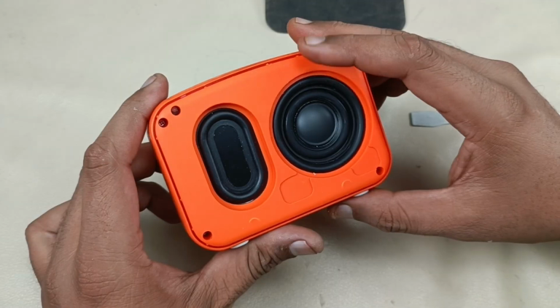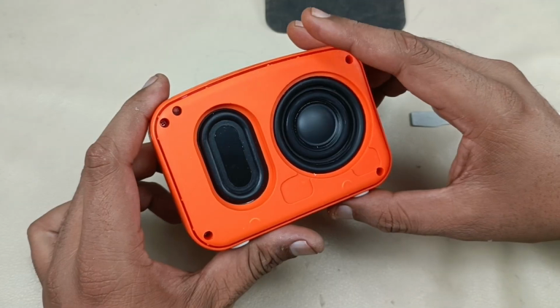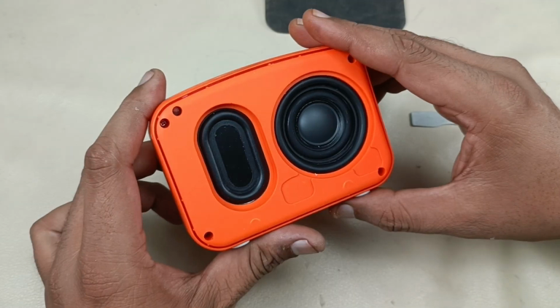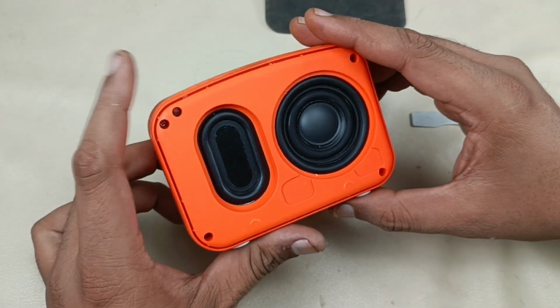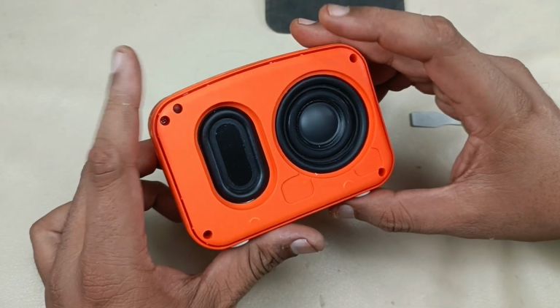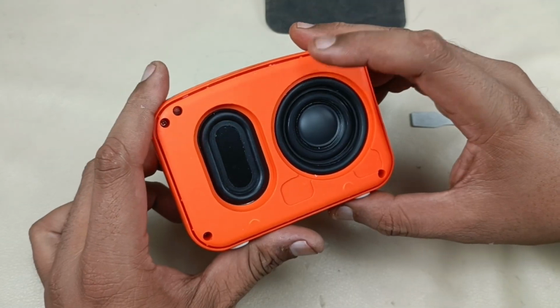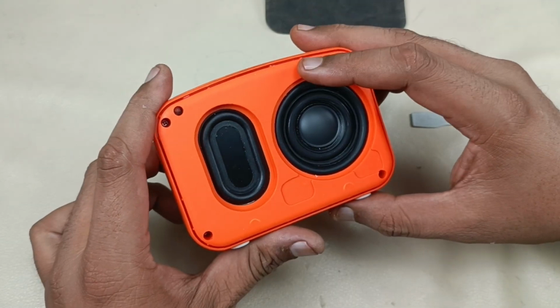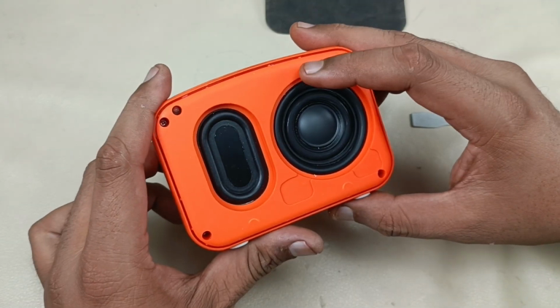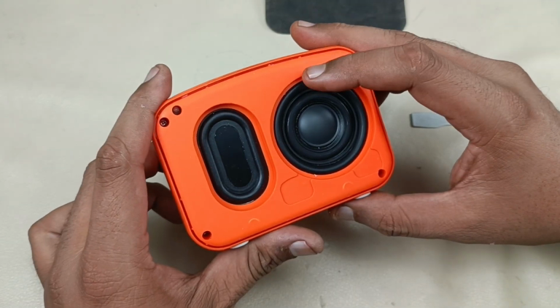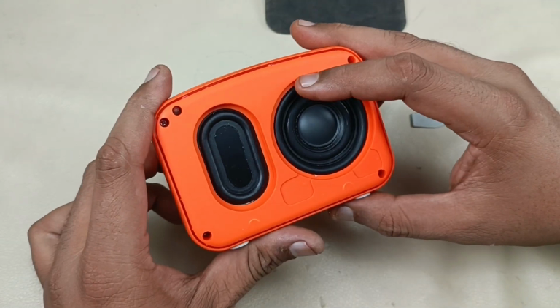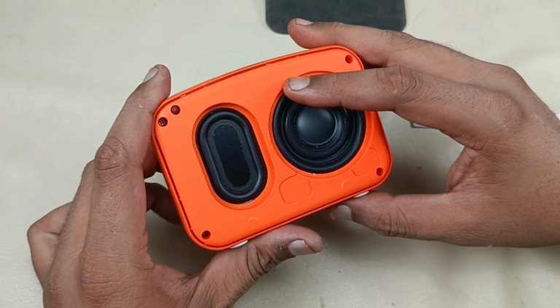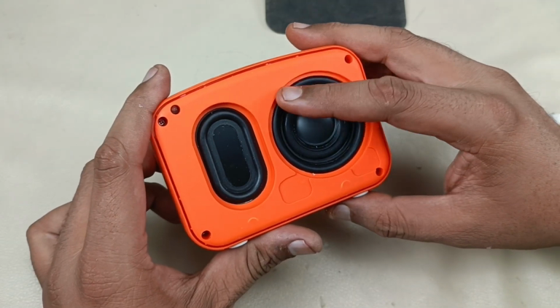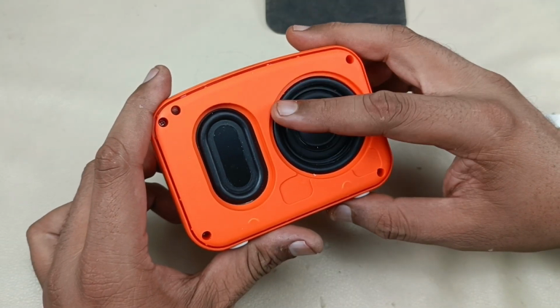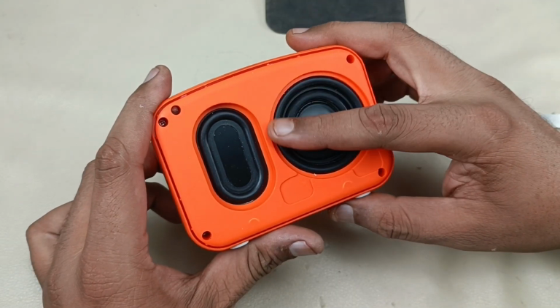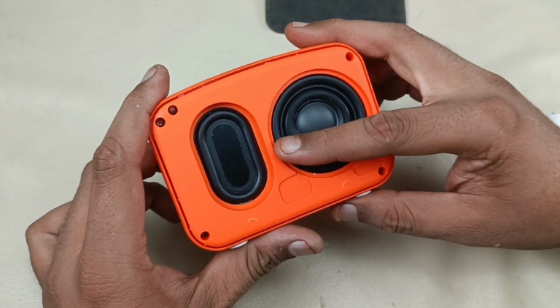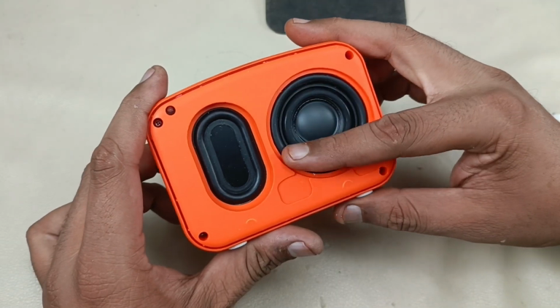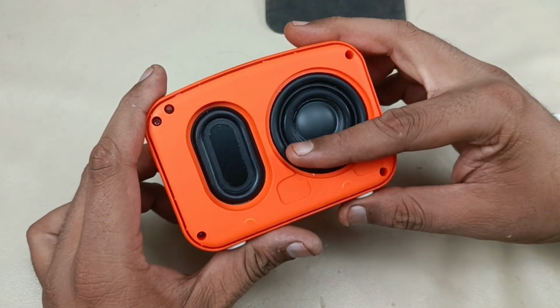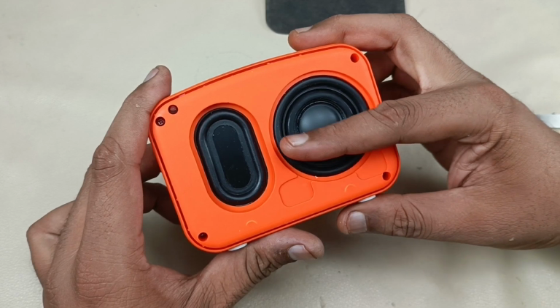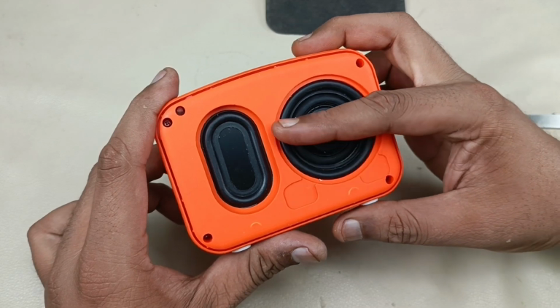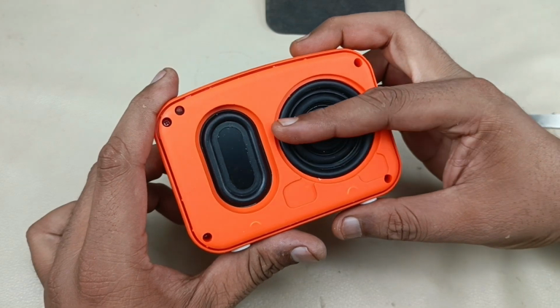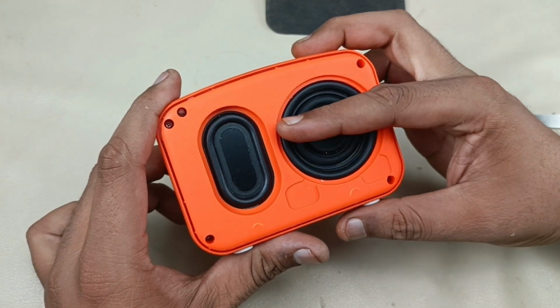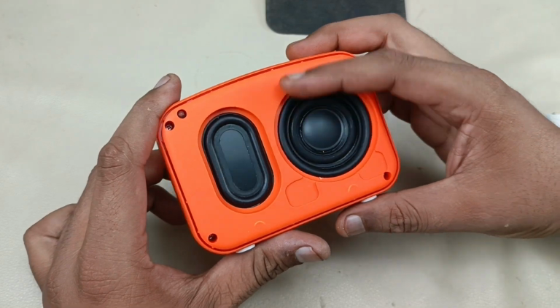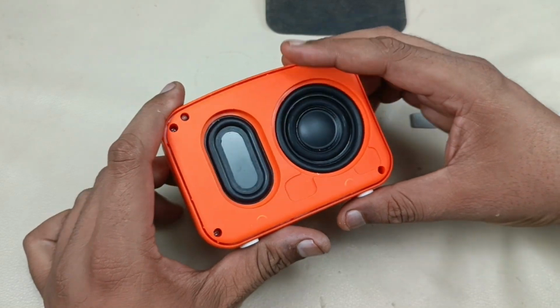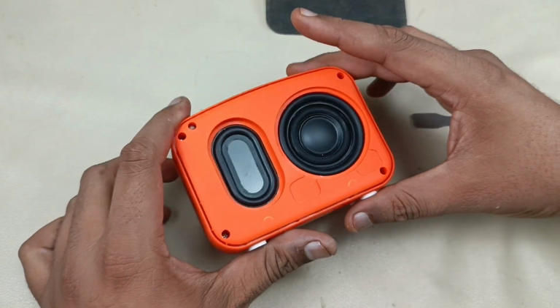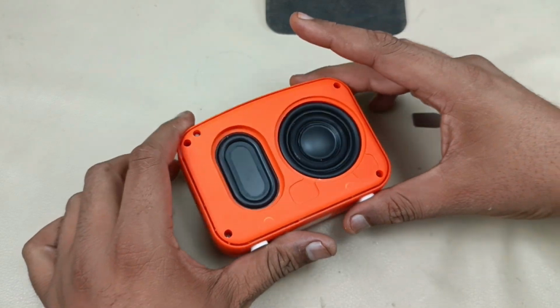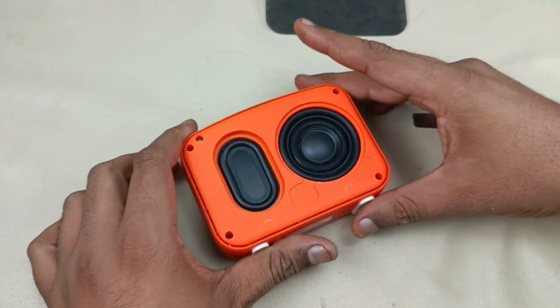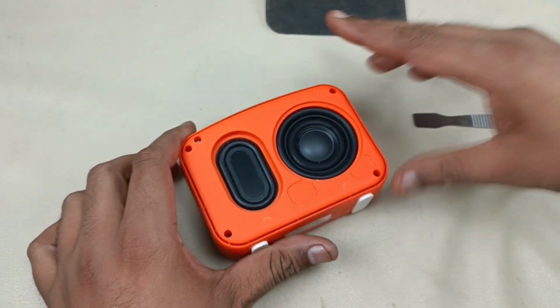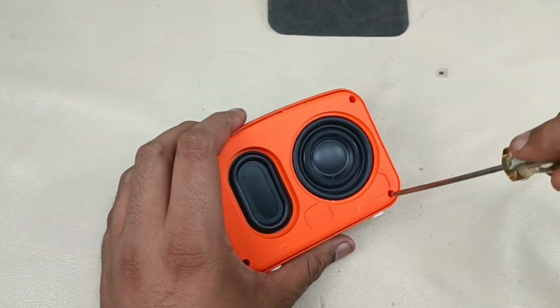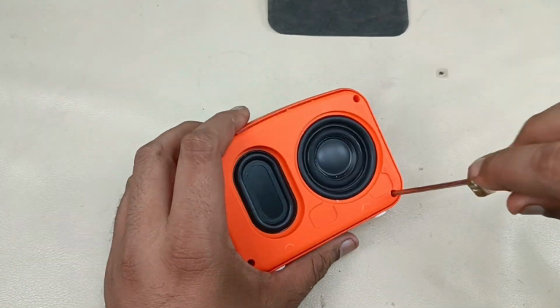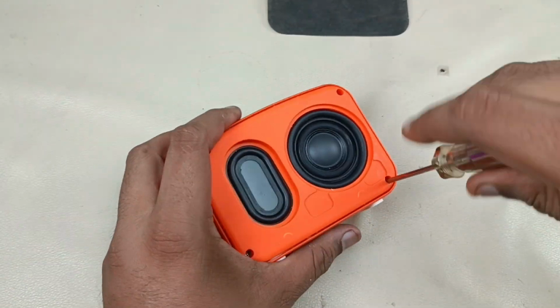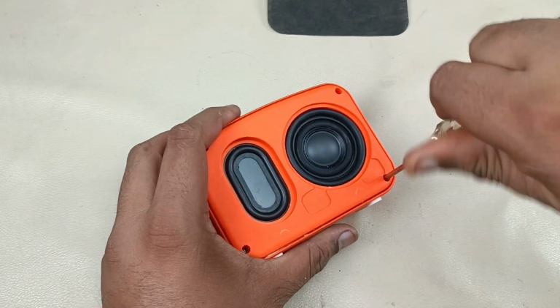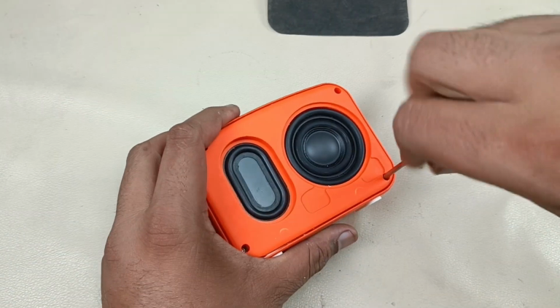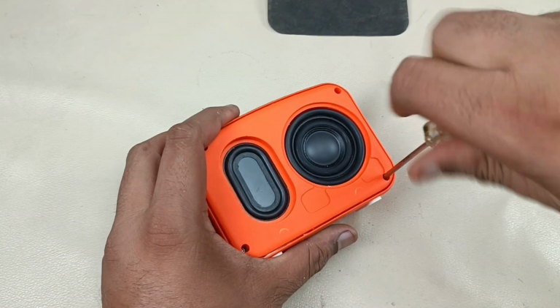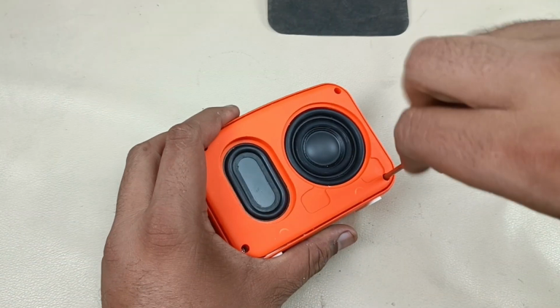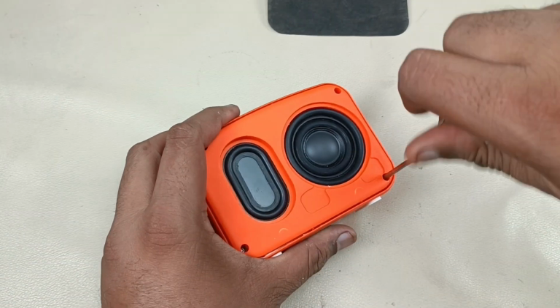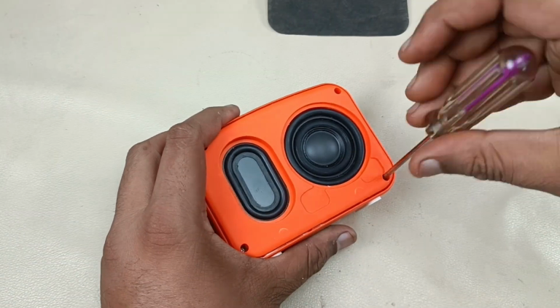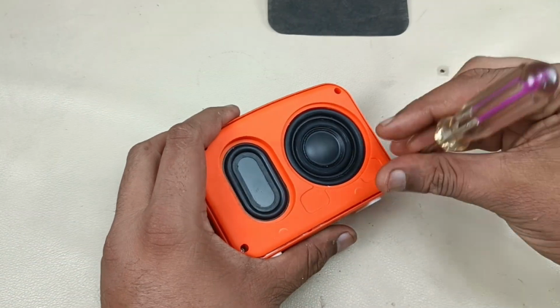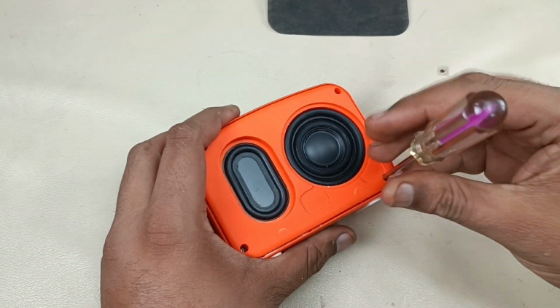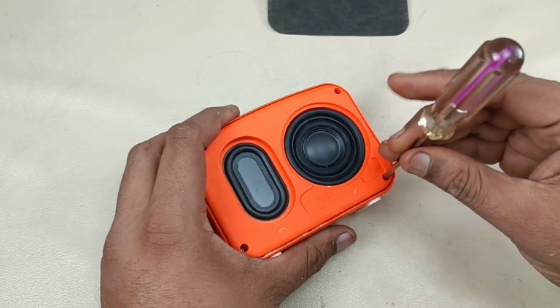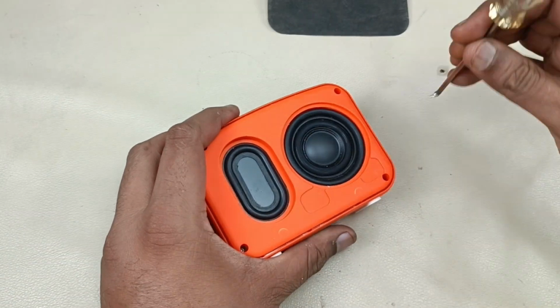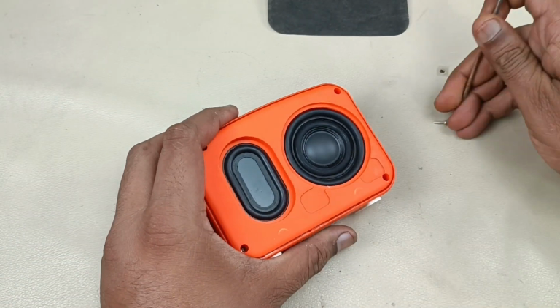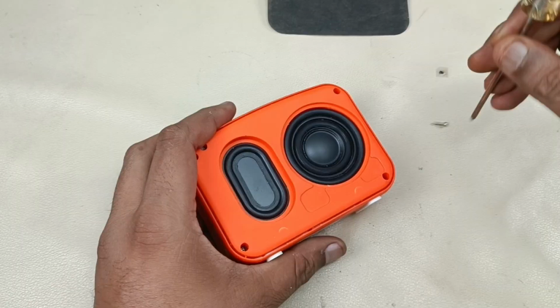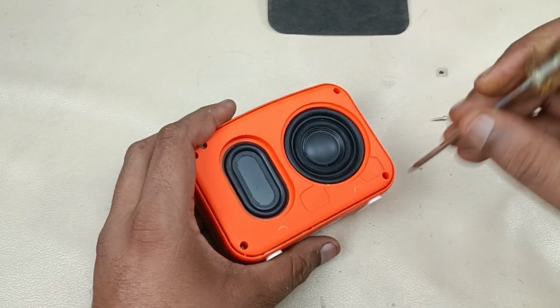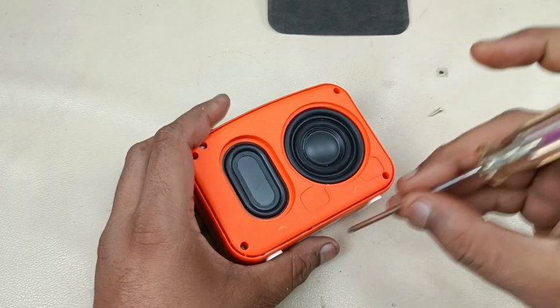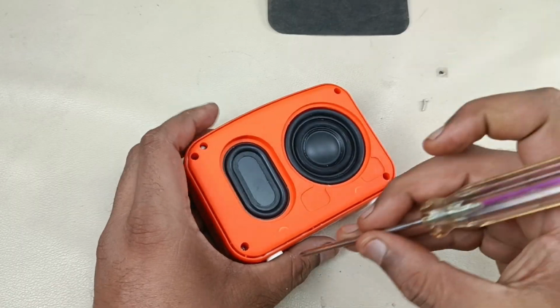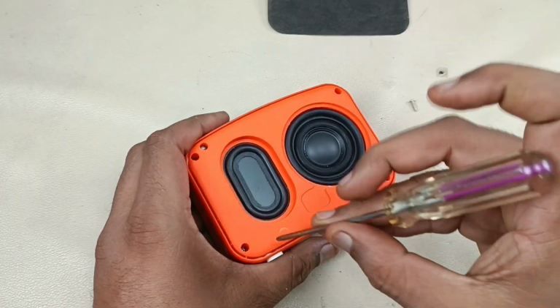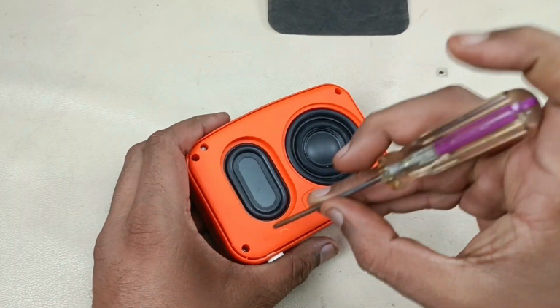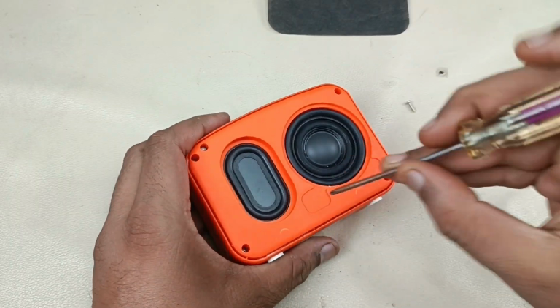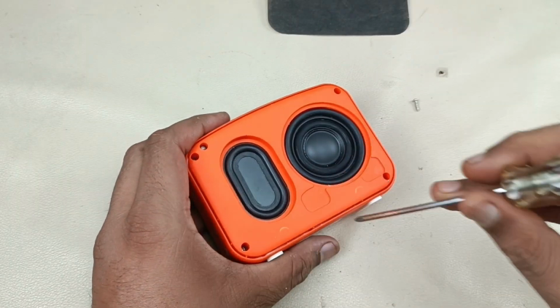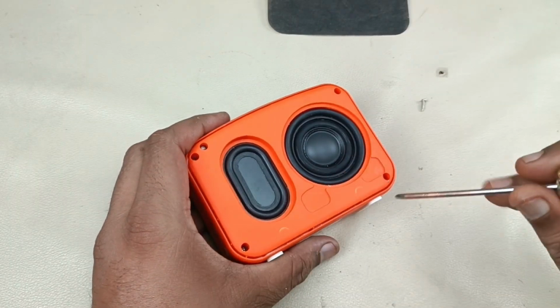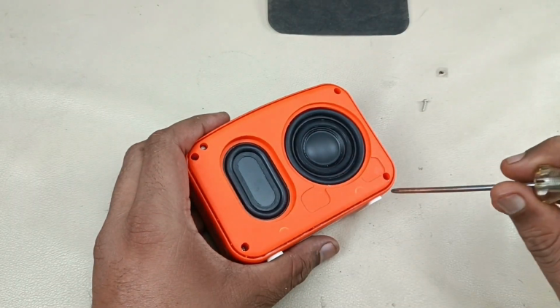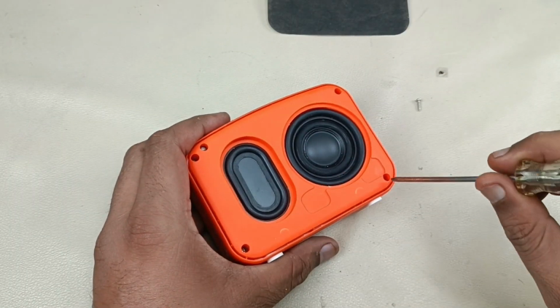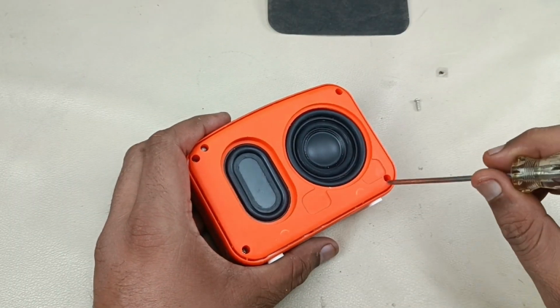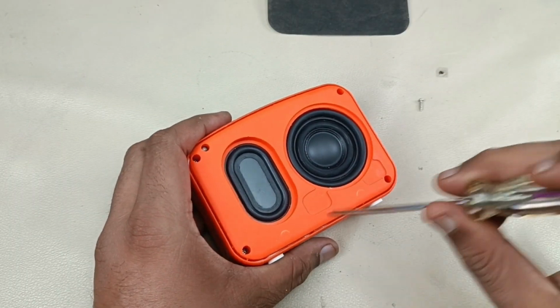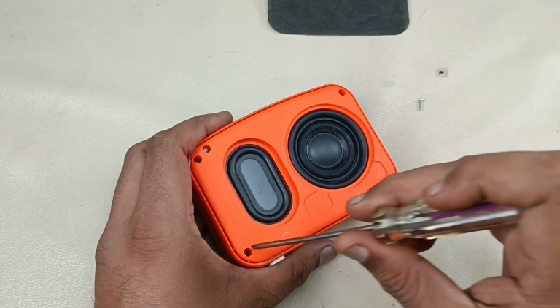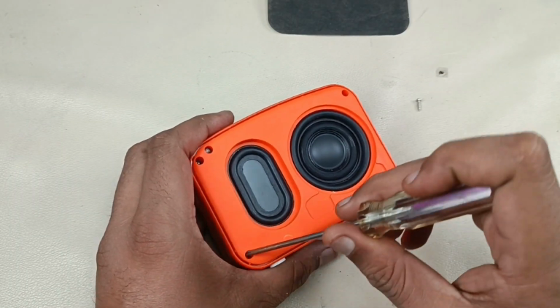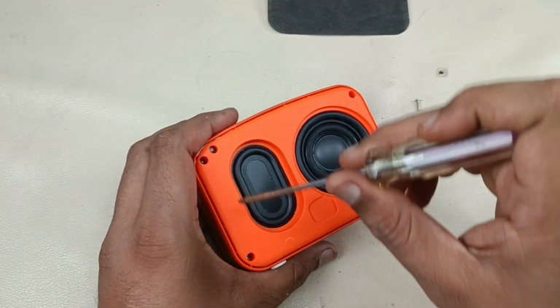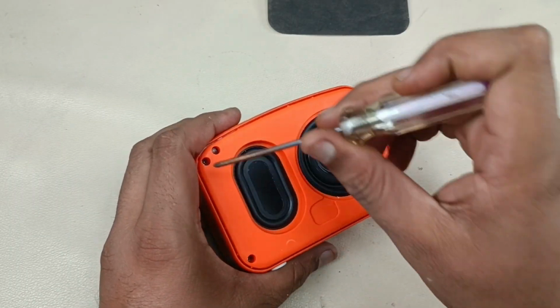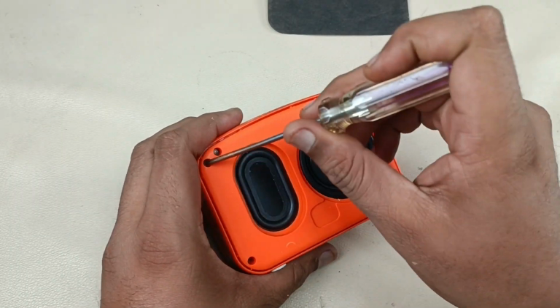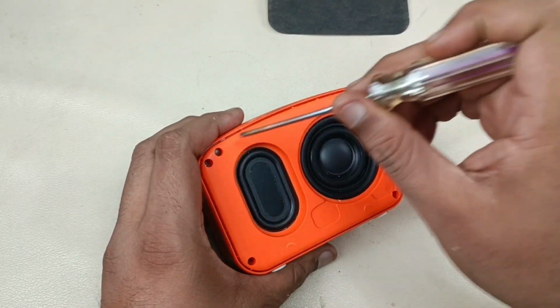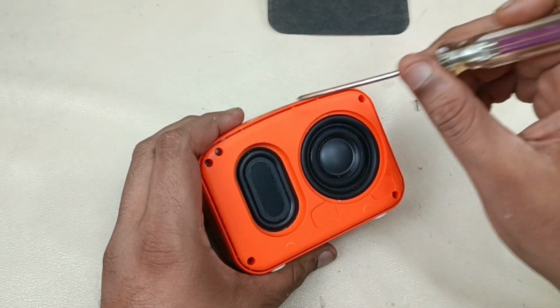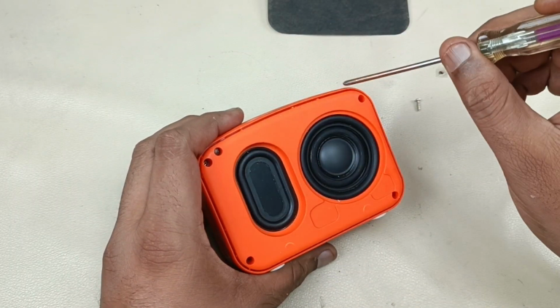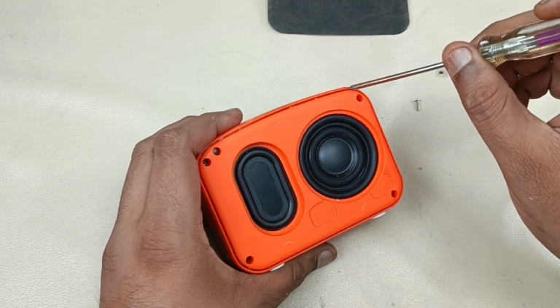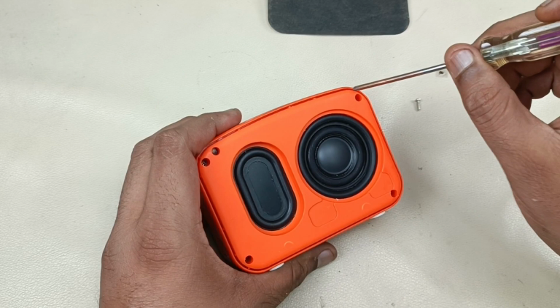After tearing it down, let's measure the driver size. There are four screws — one, two, three, four.